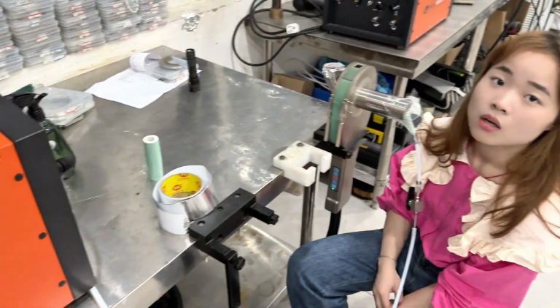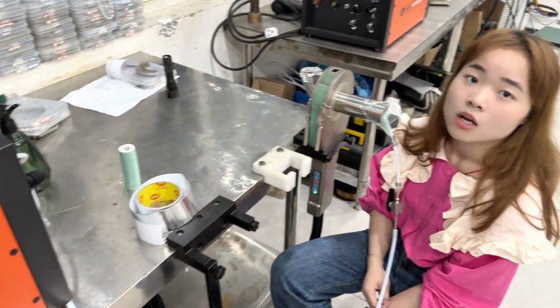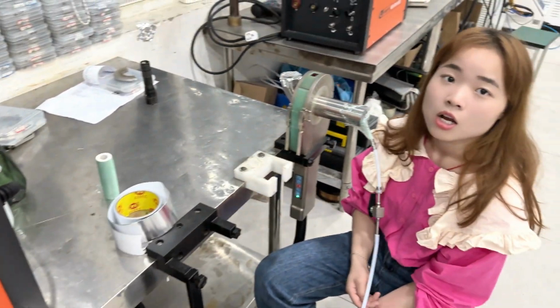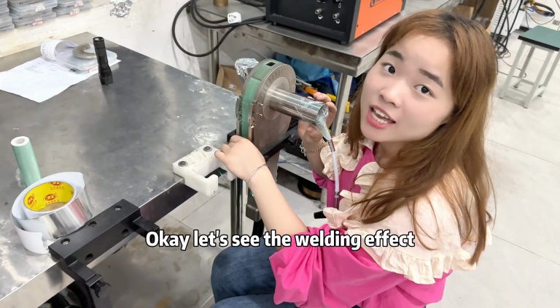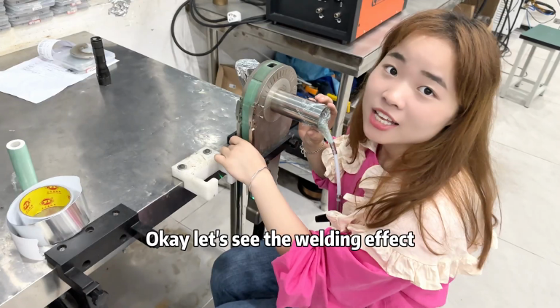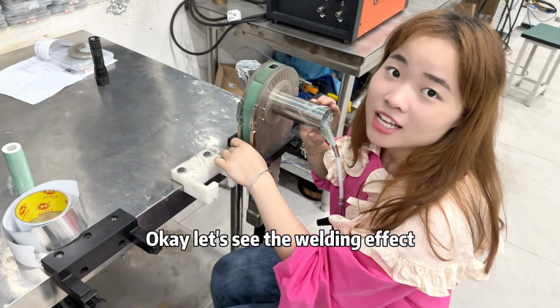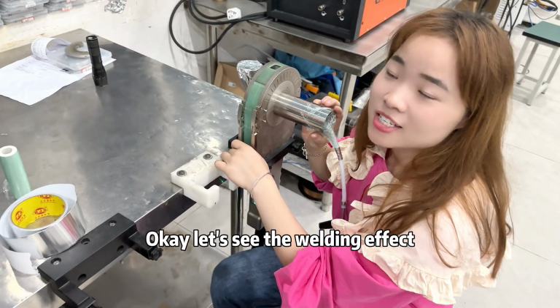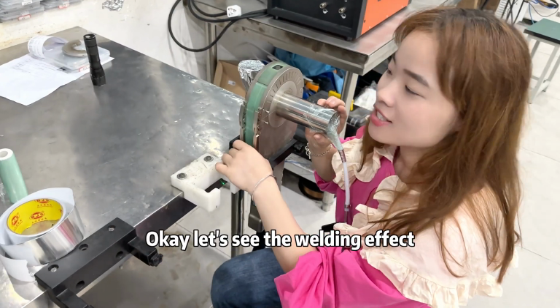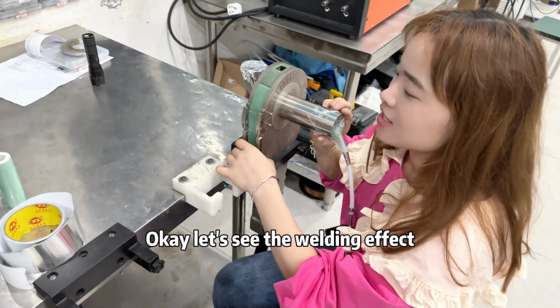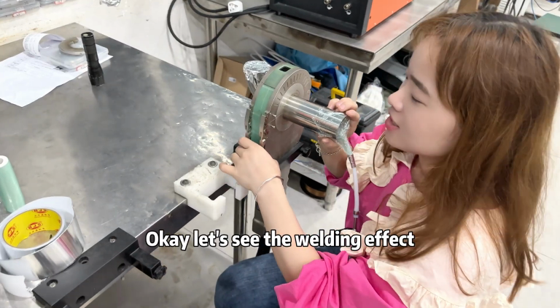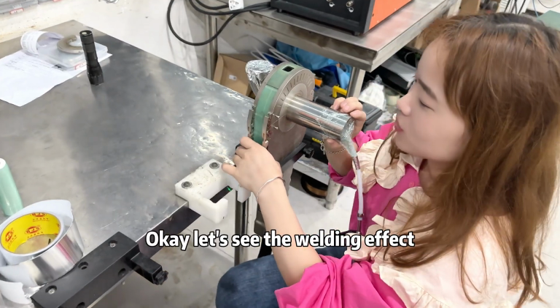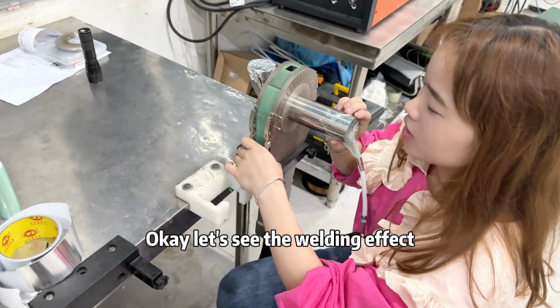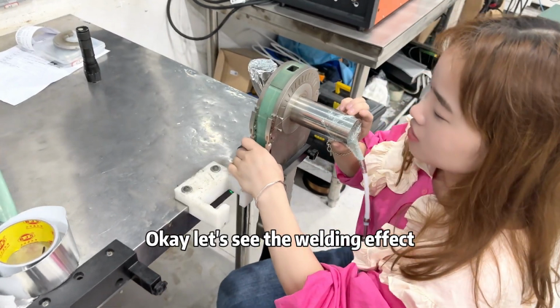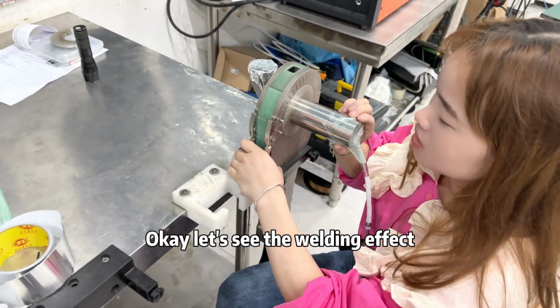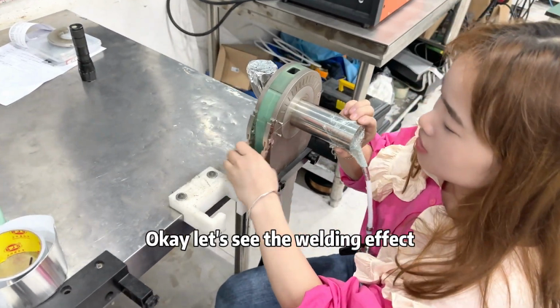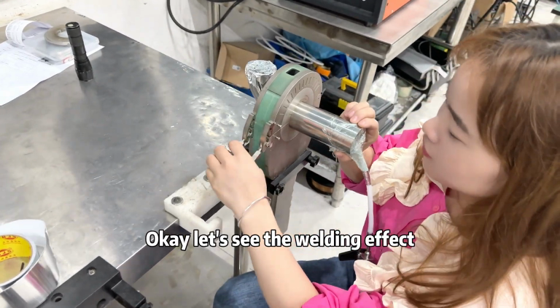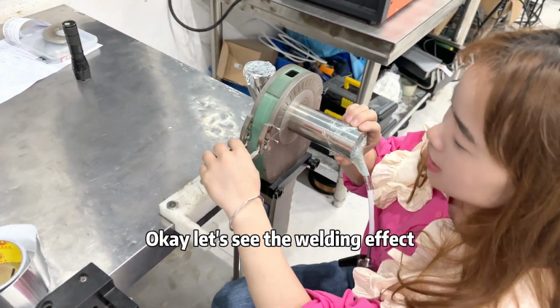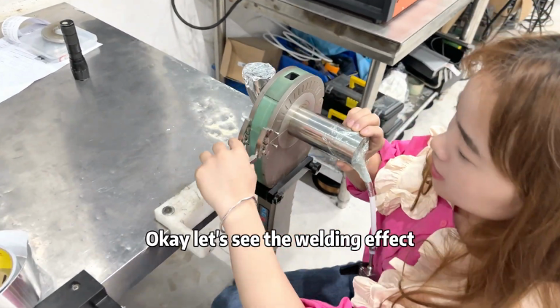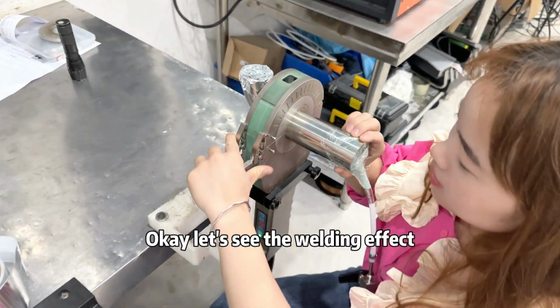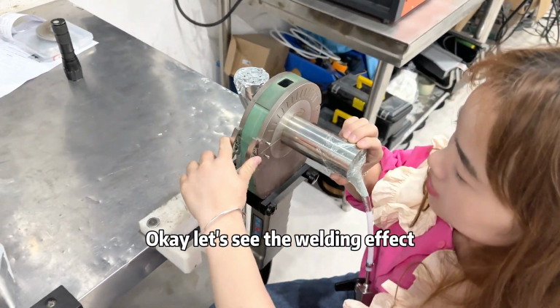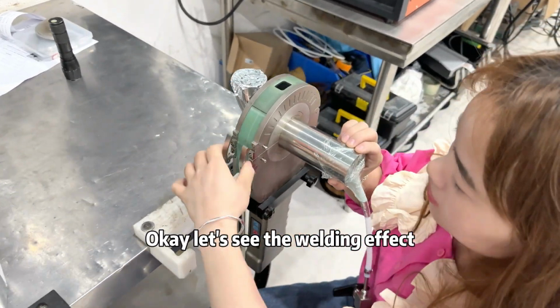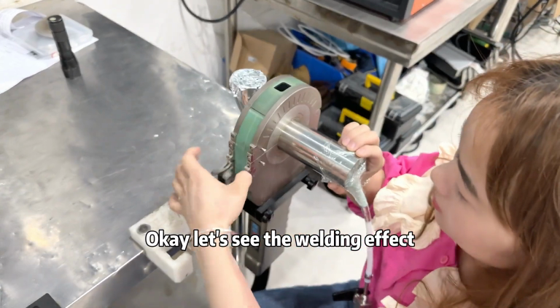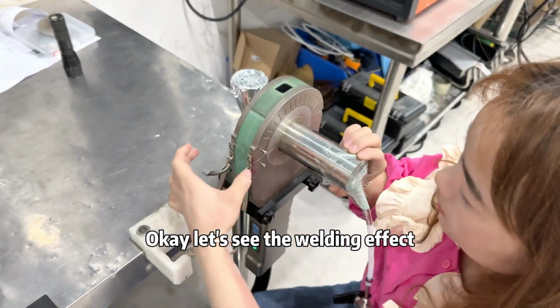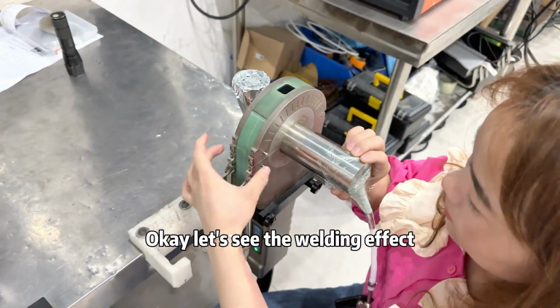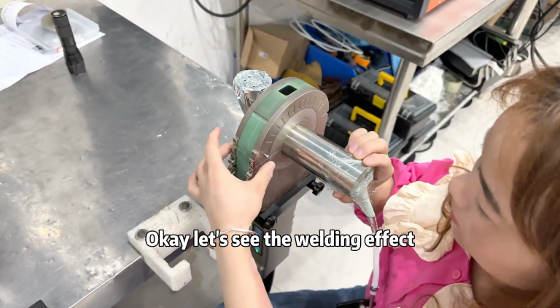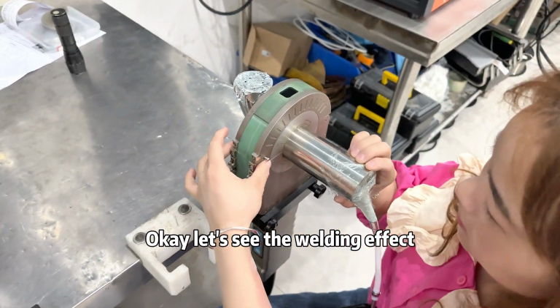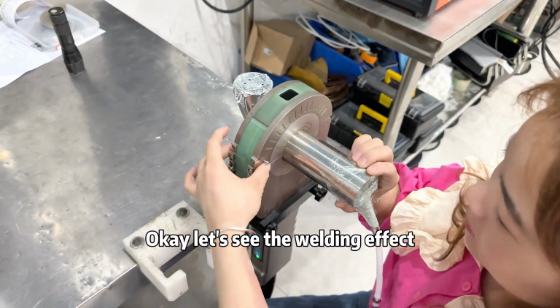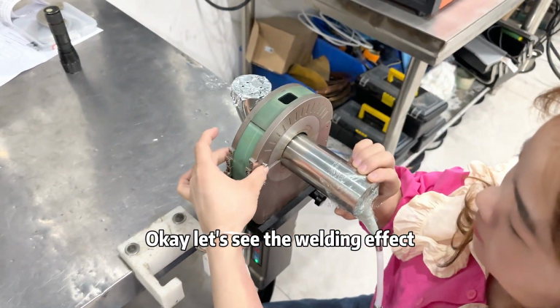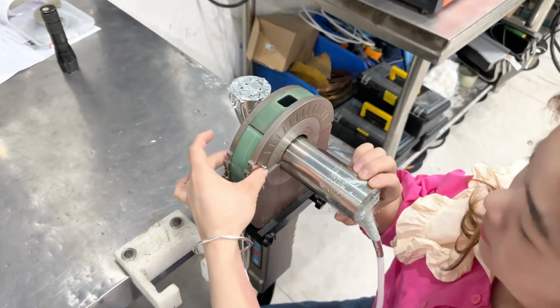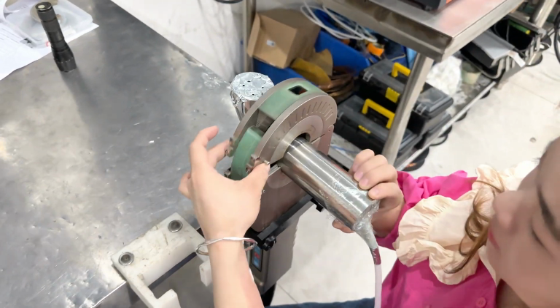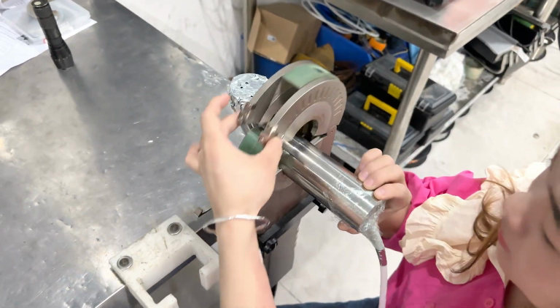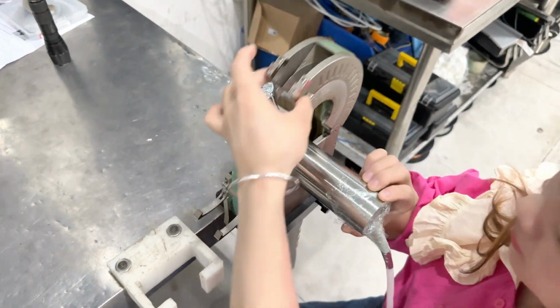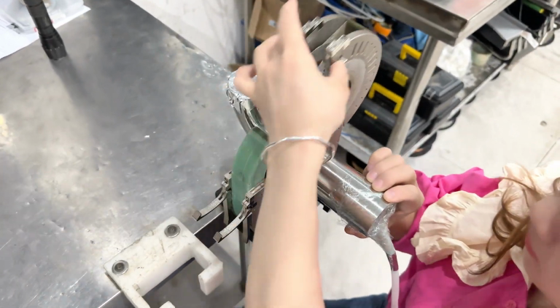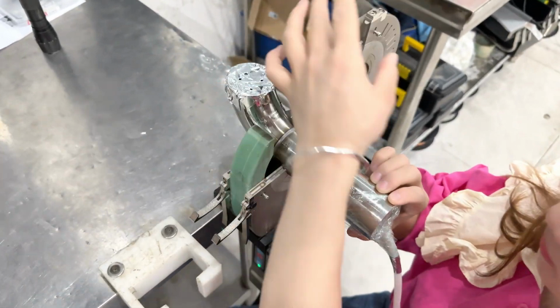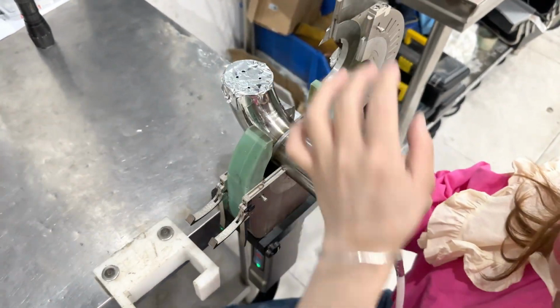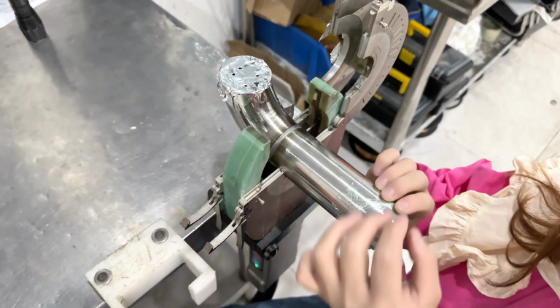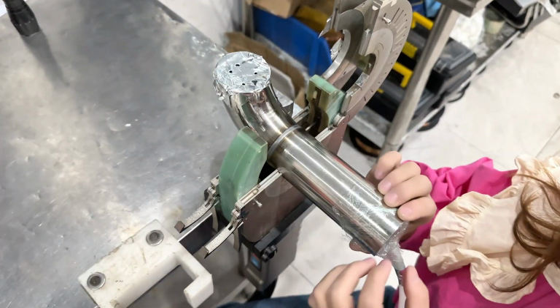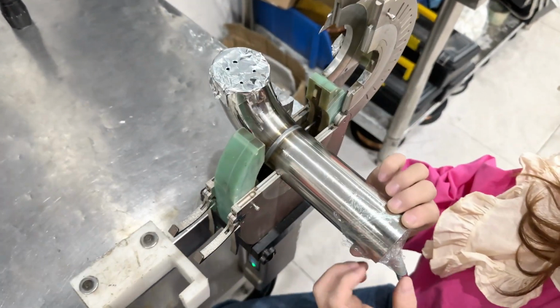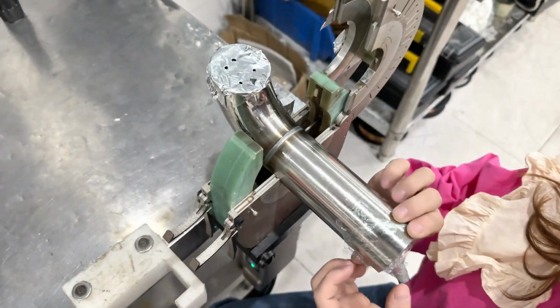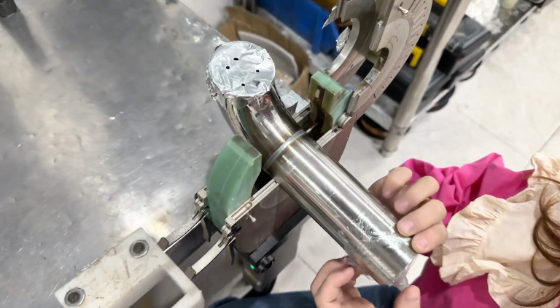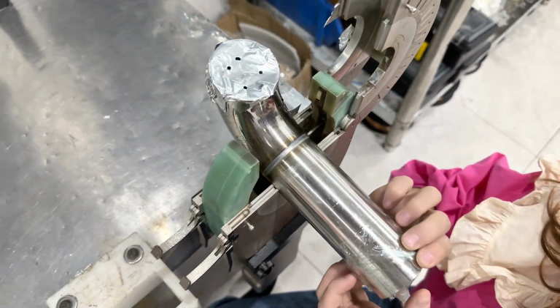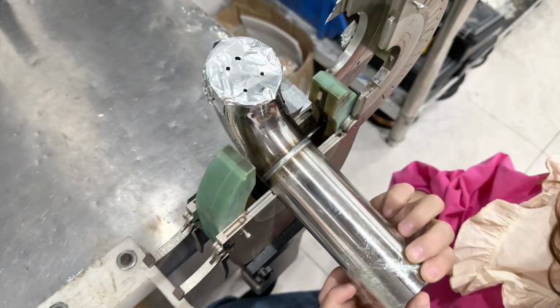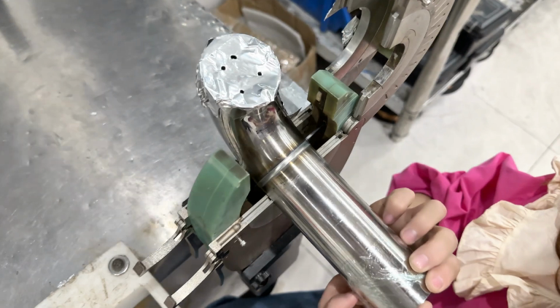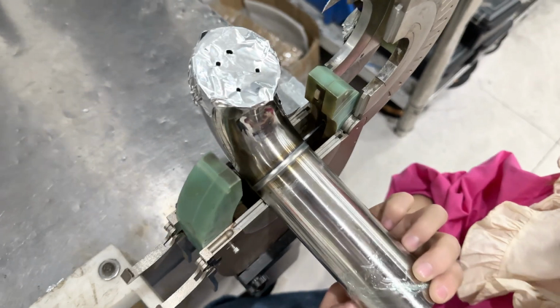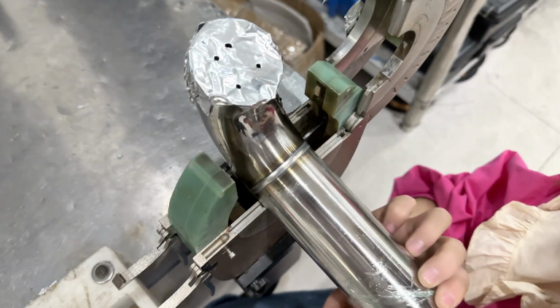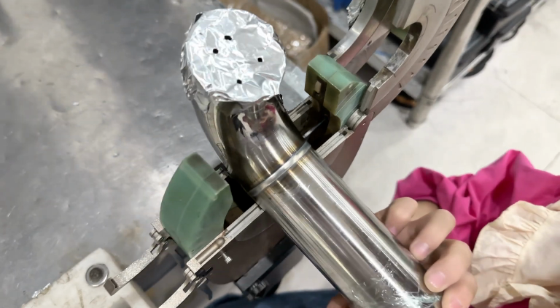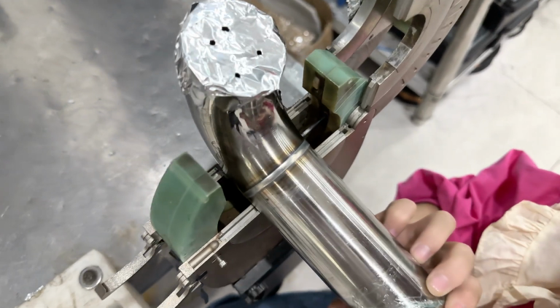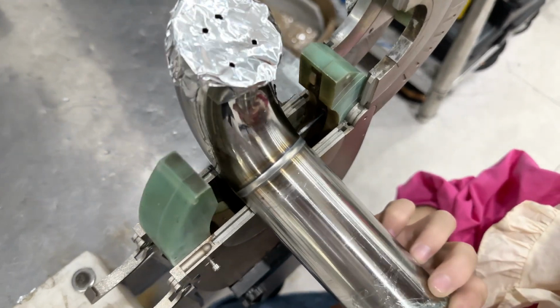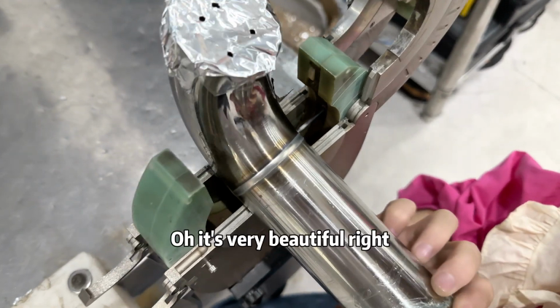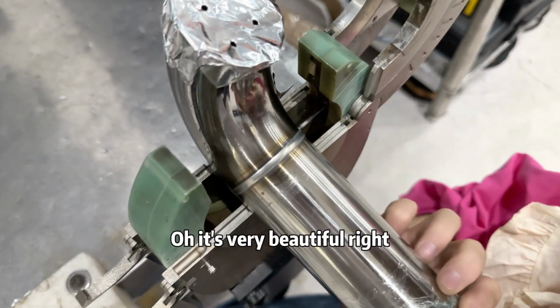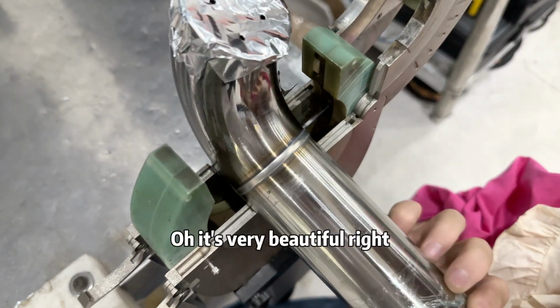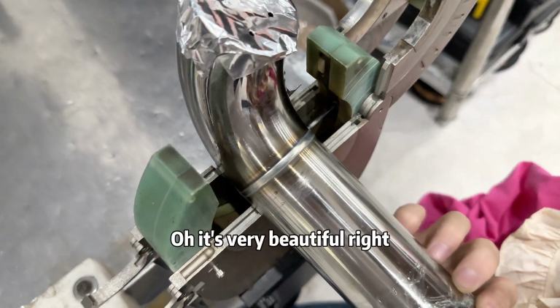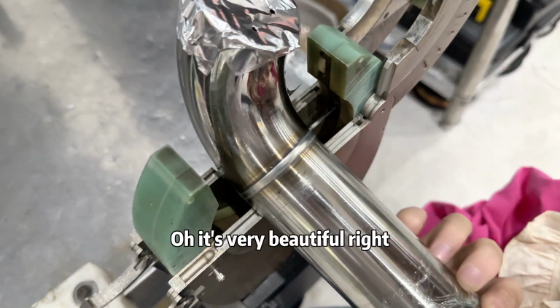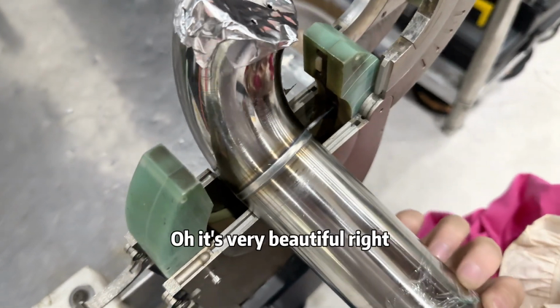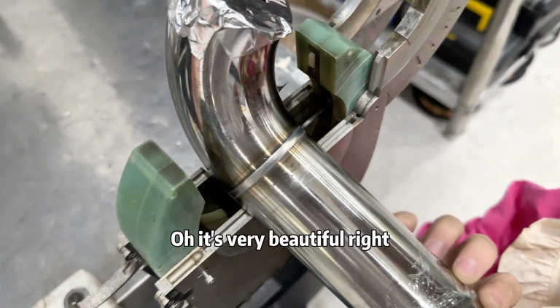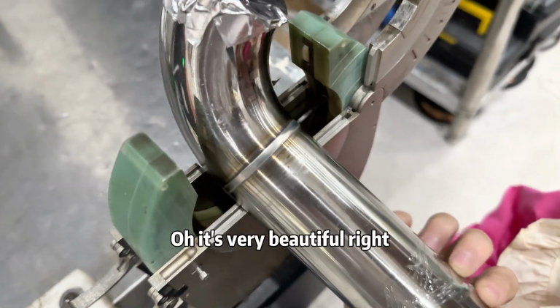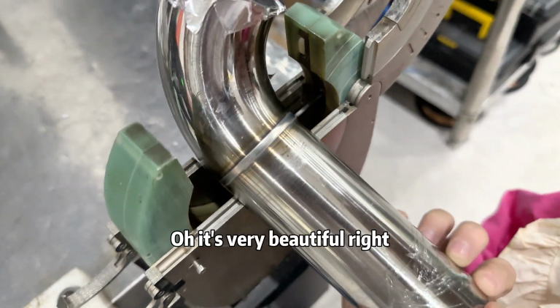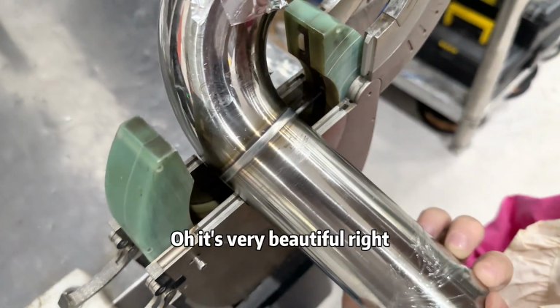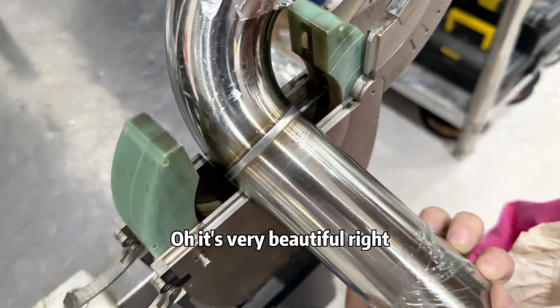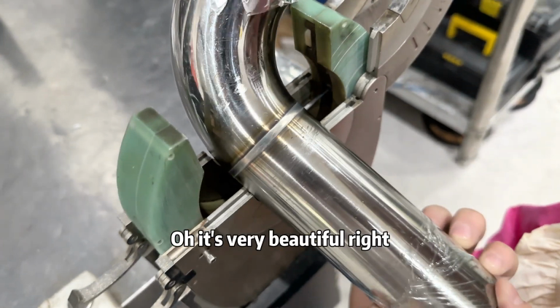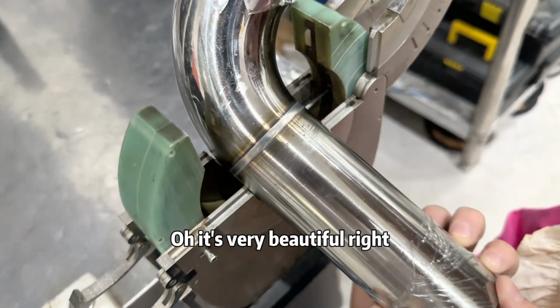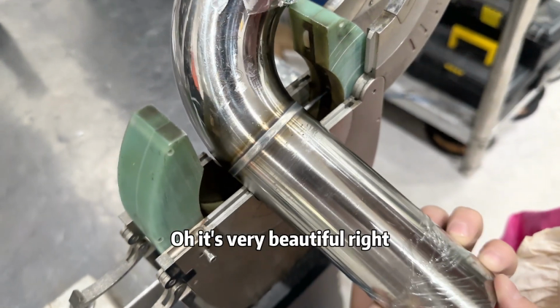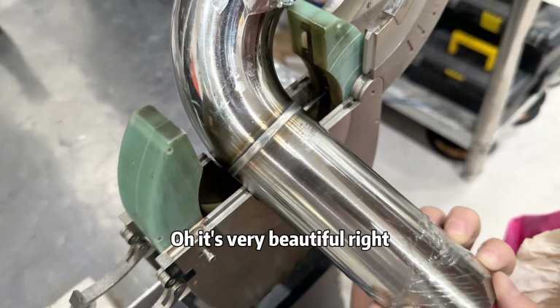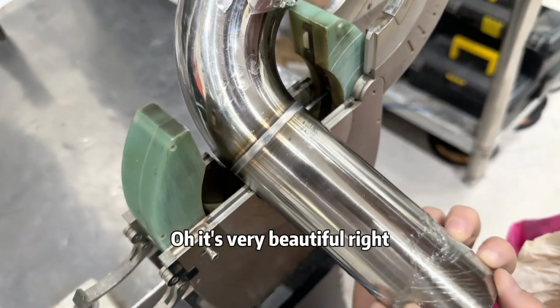Okay, let's see the welding effect. Oh, it's very beautiful, right?